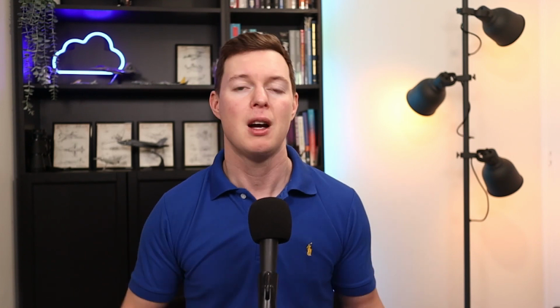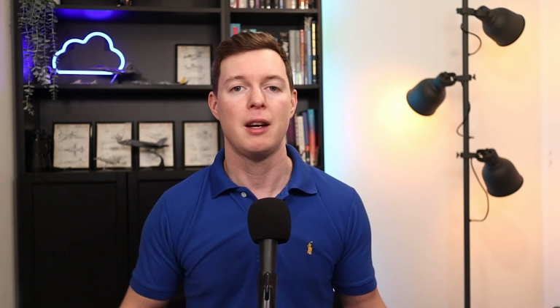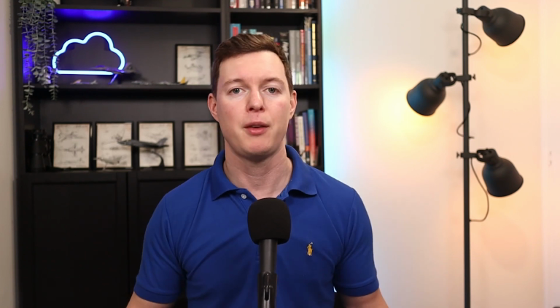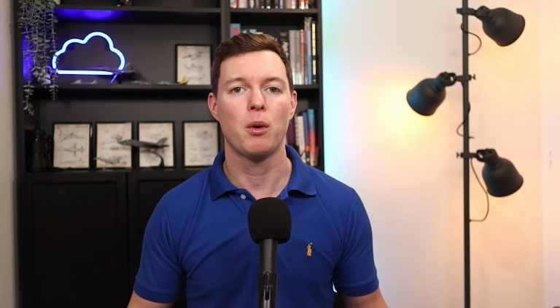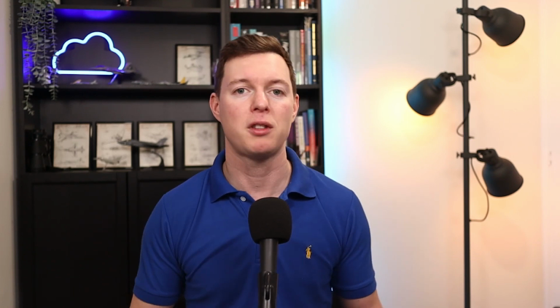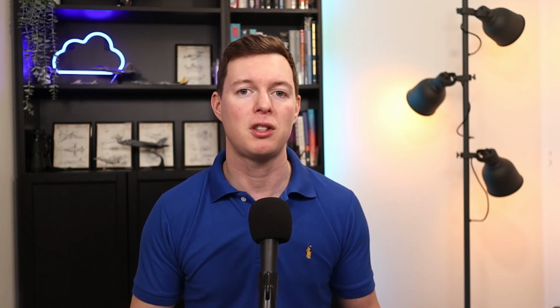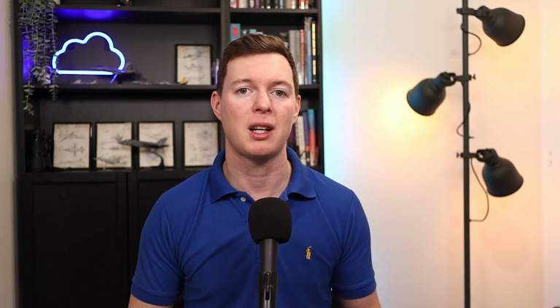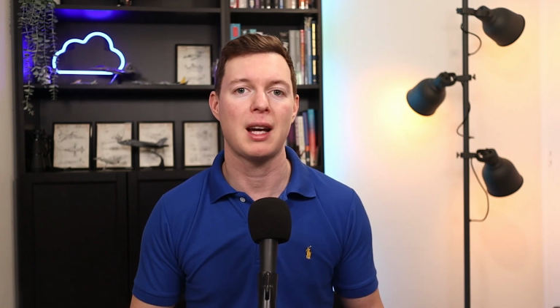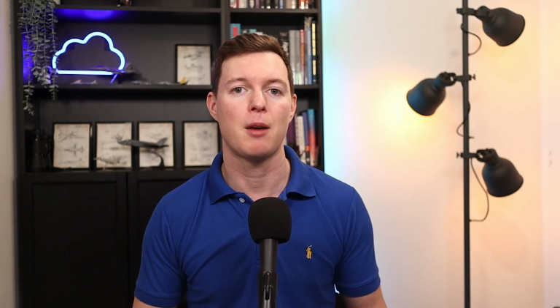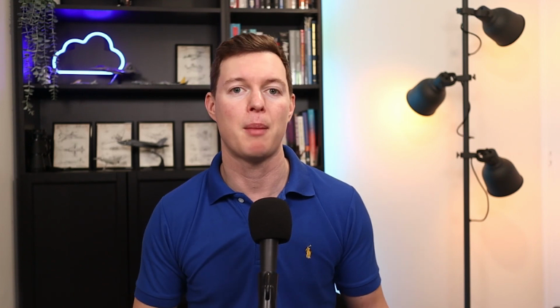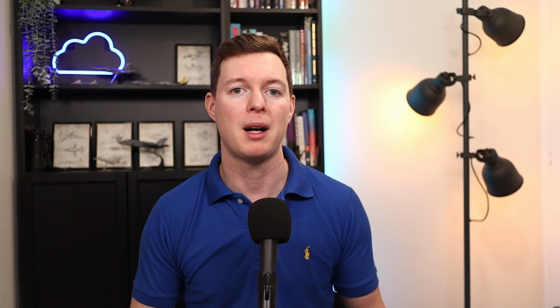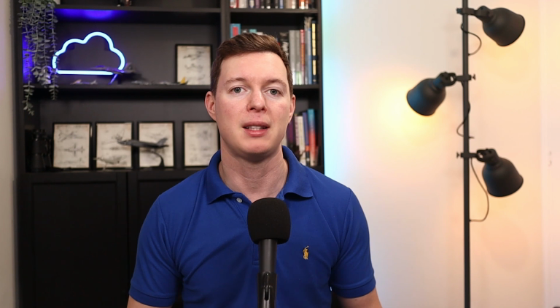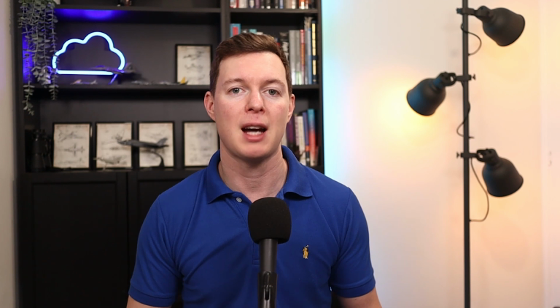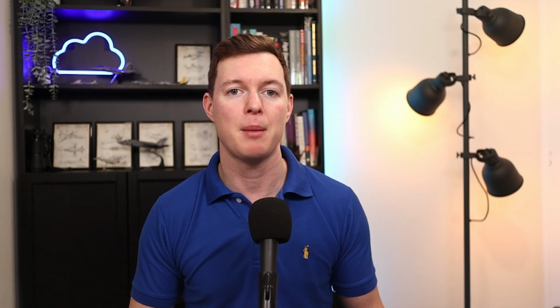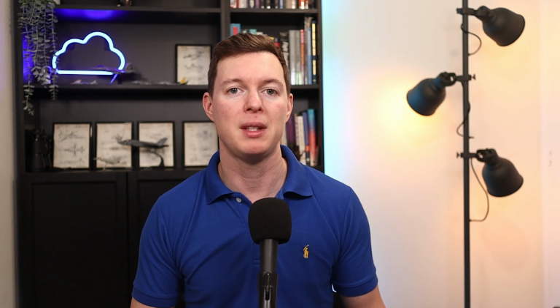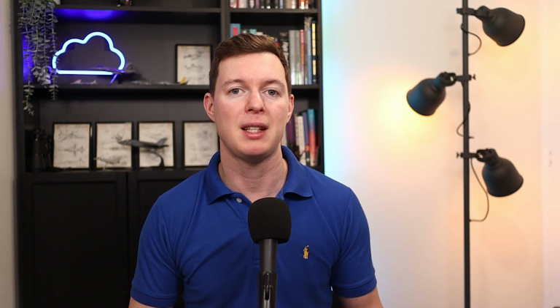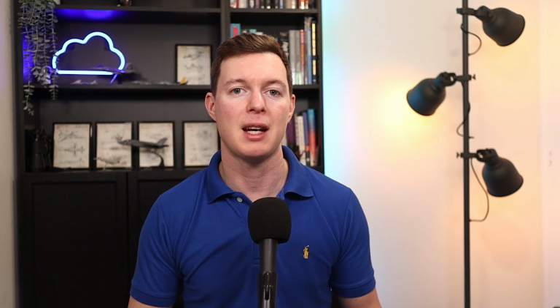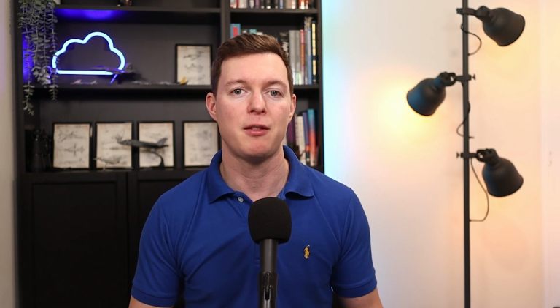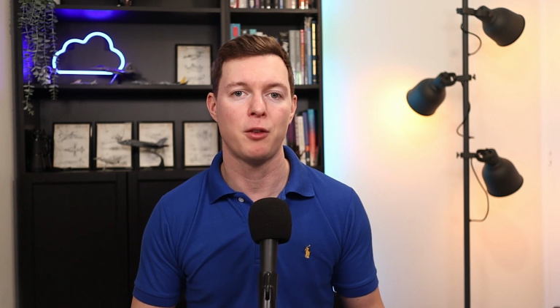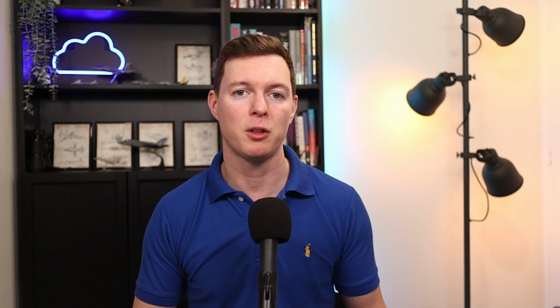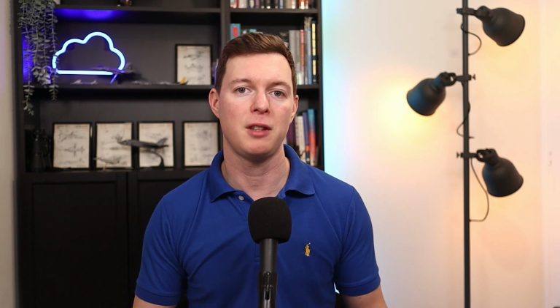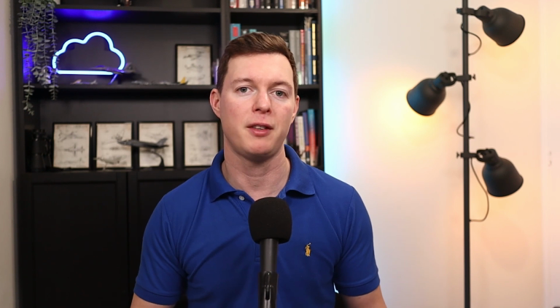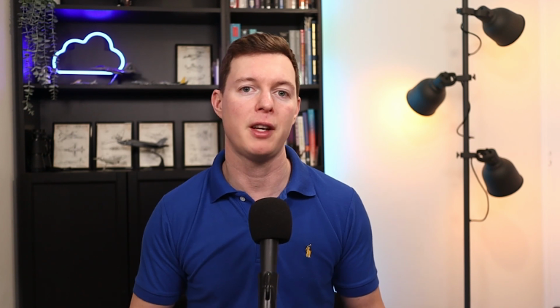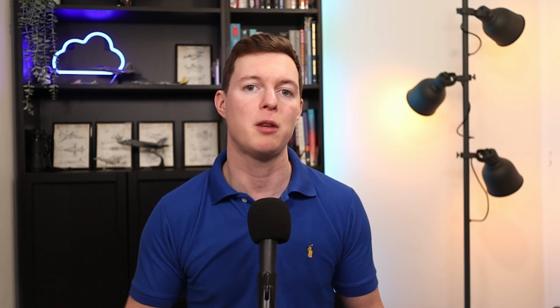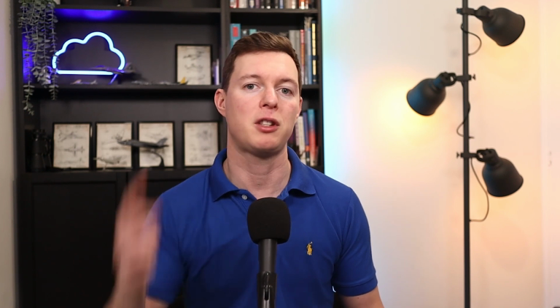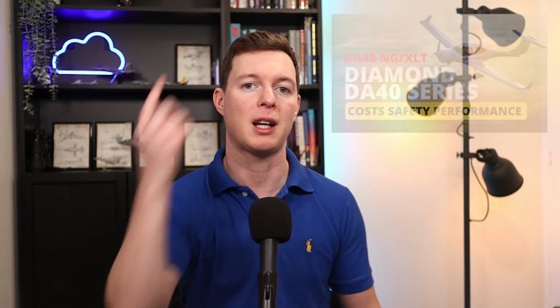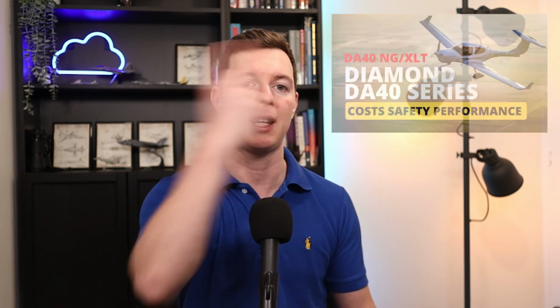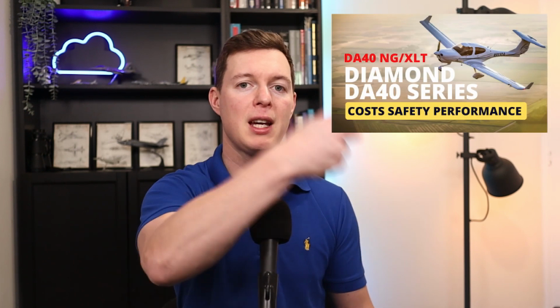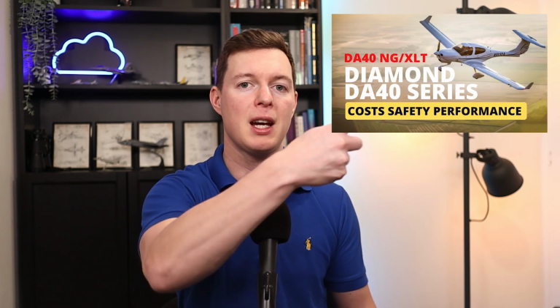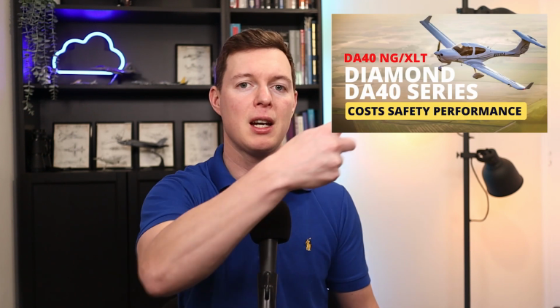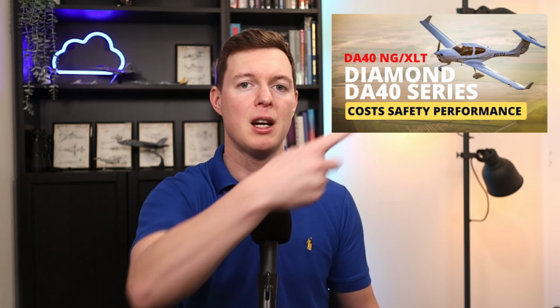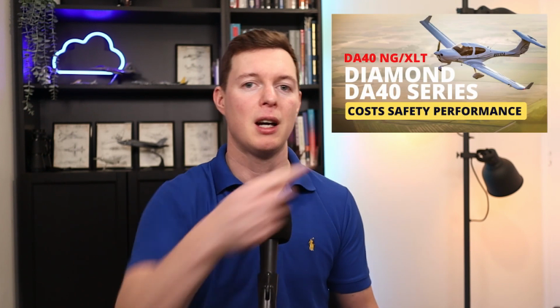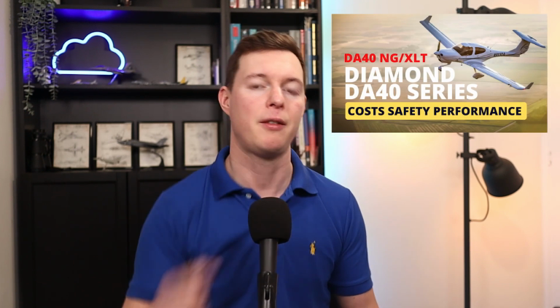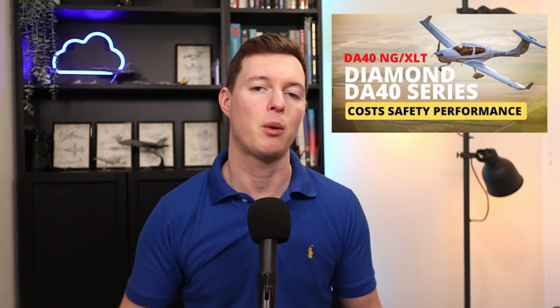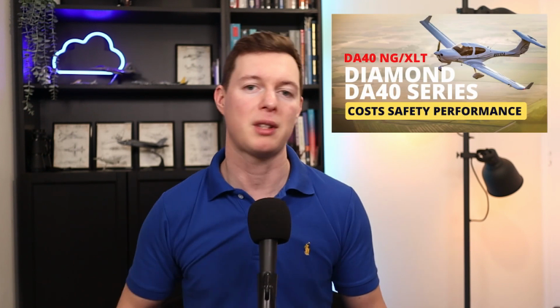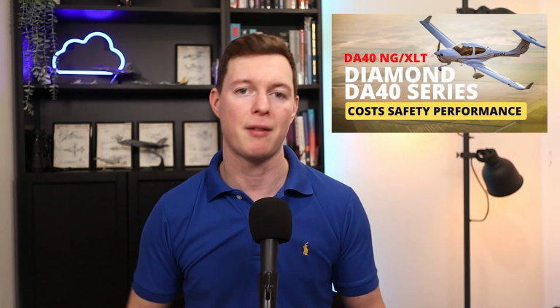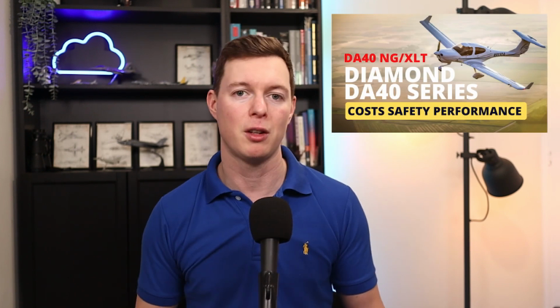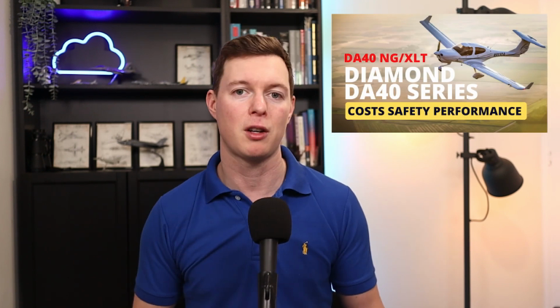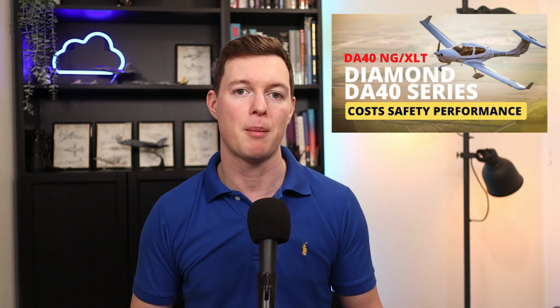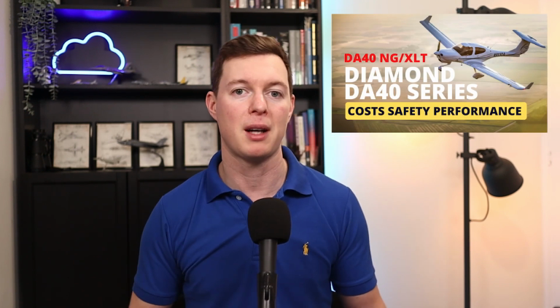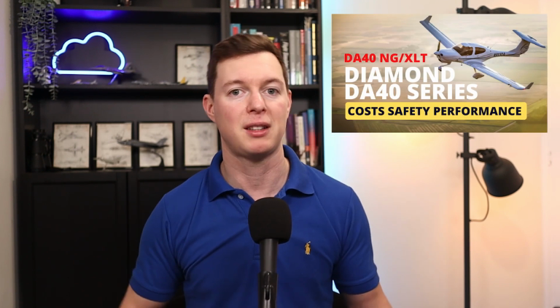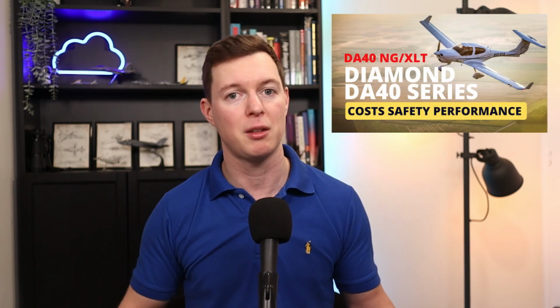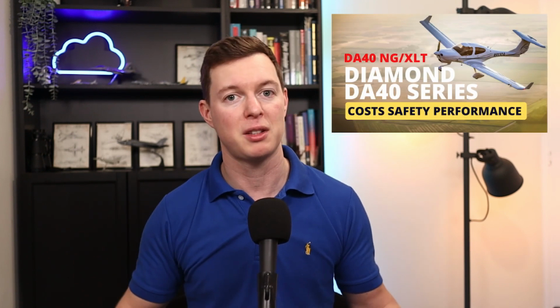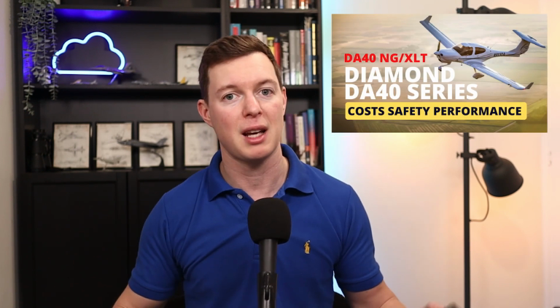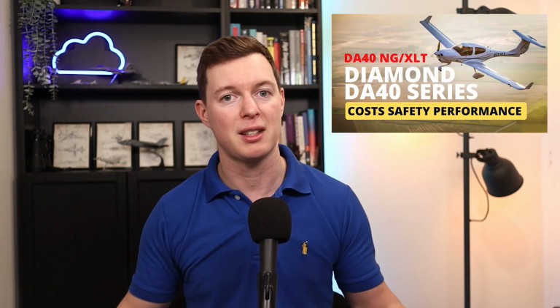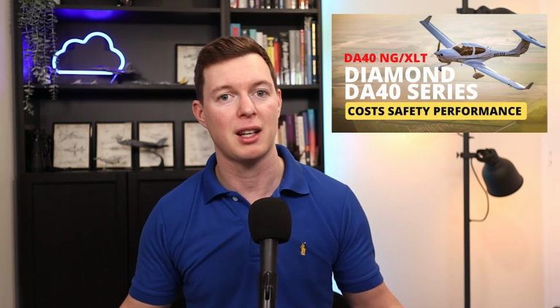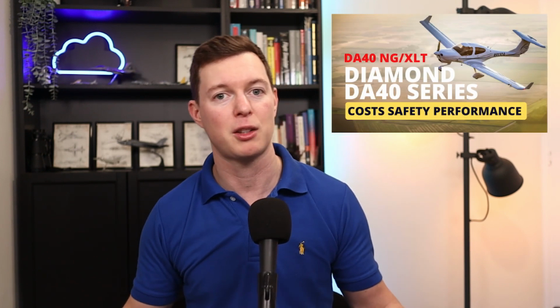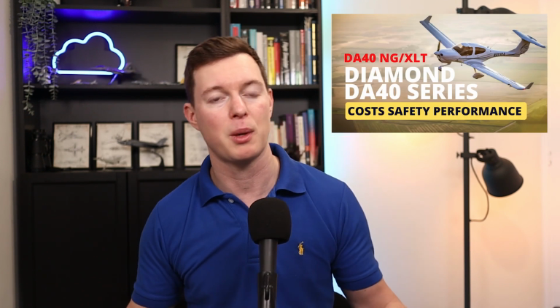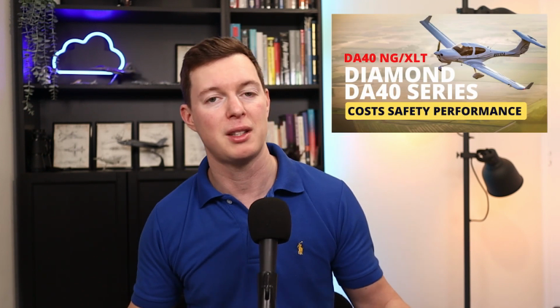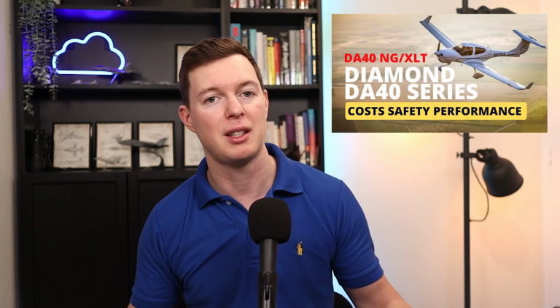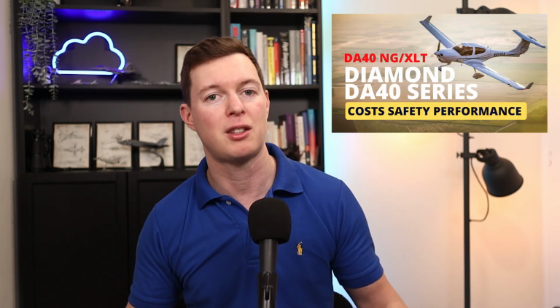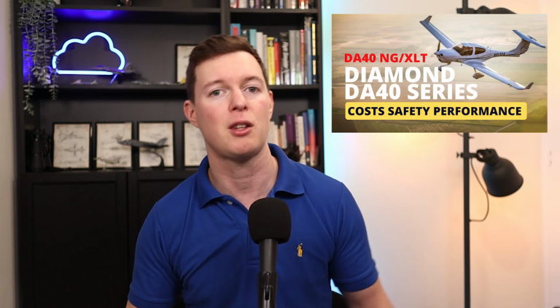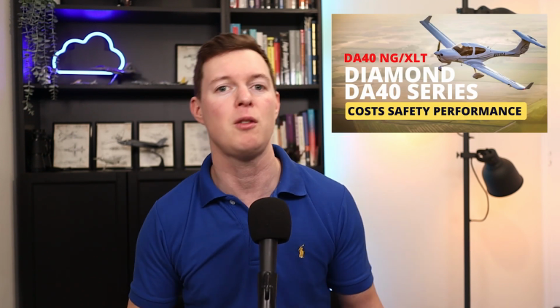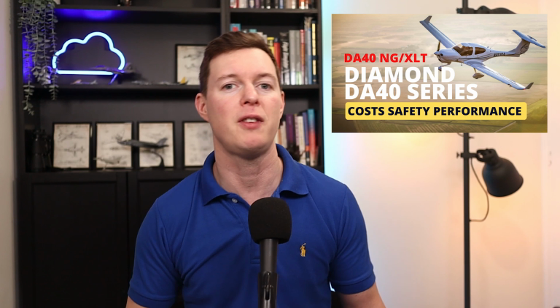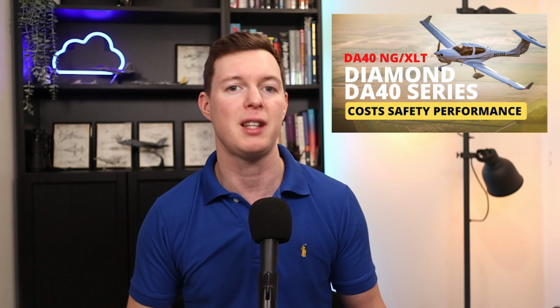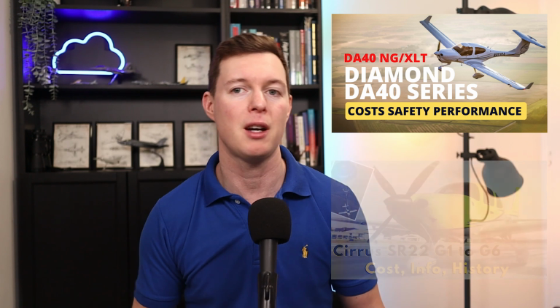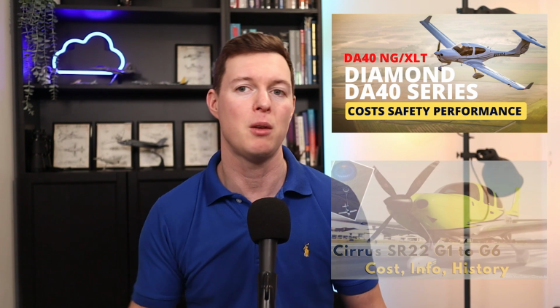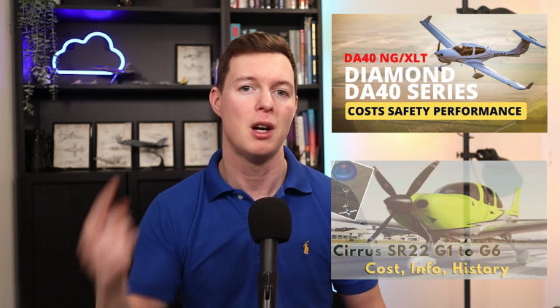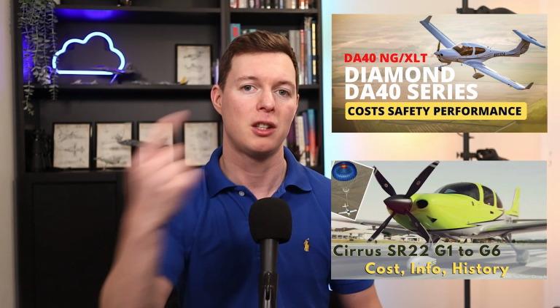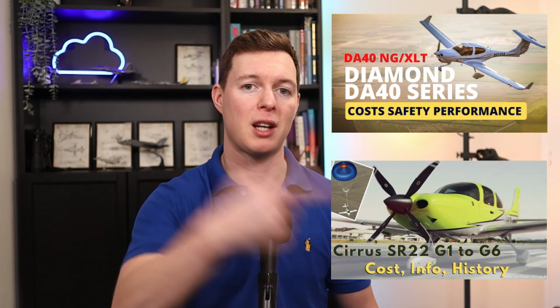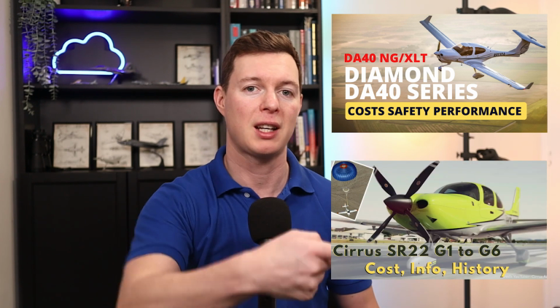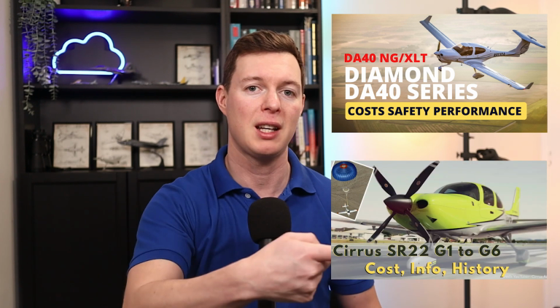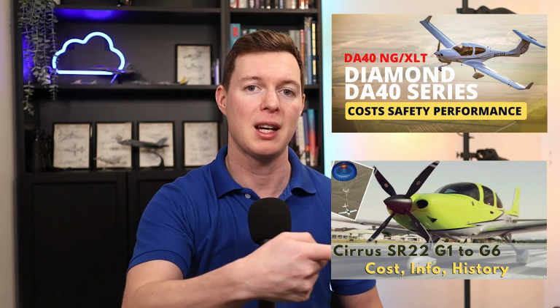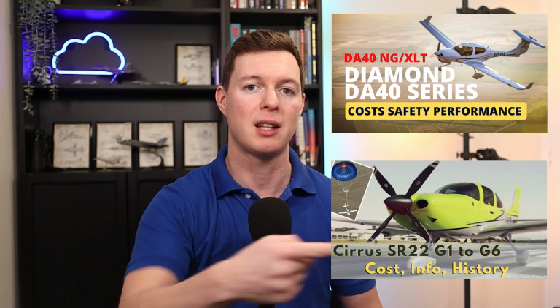If you want to check out my Diamond DA-40 video, check here. And if you want to have a look at my Cirrus SR-22 video, check here — two of its main competitors.